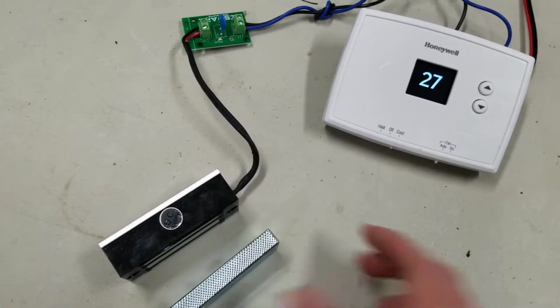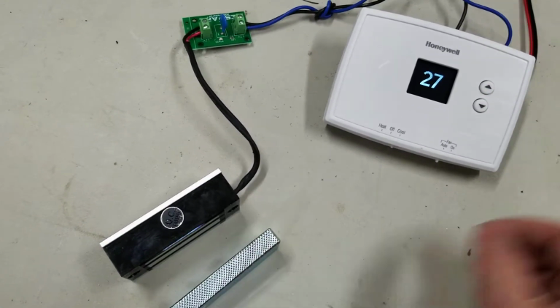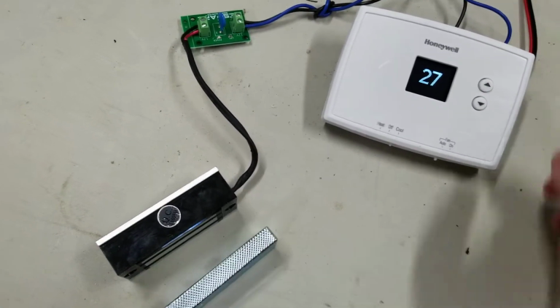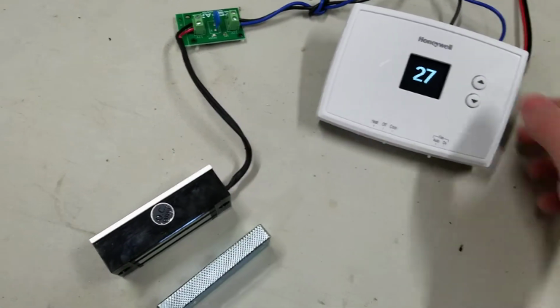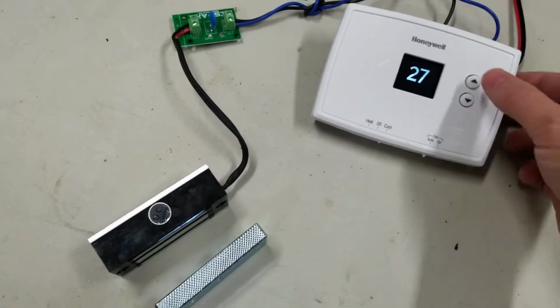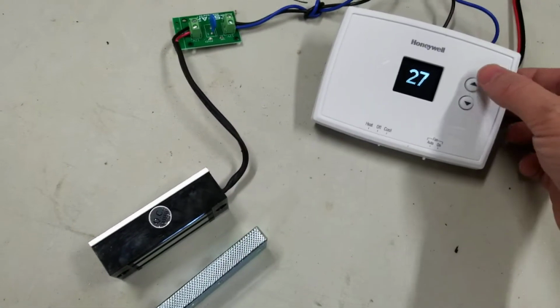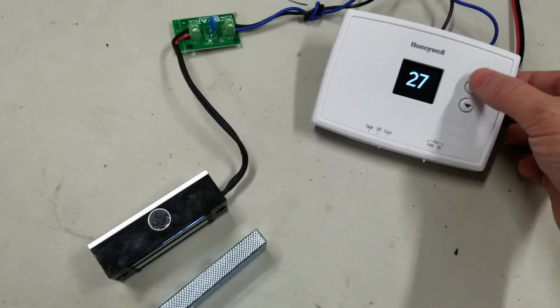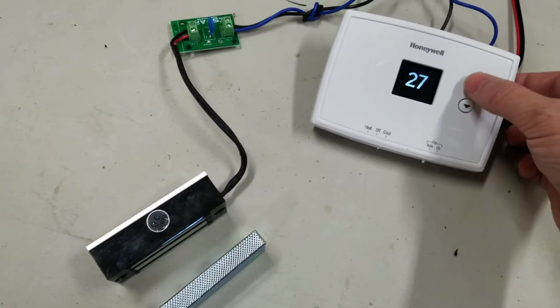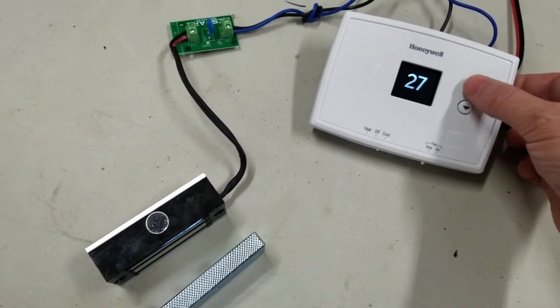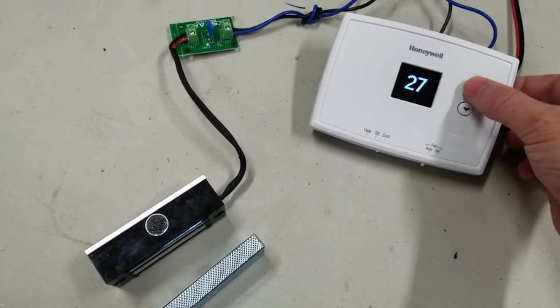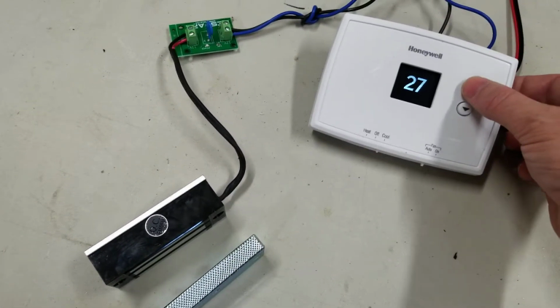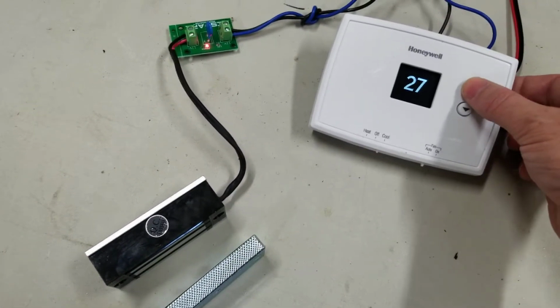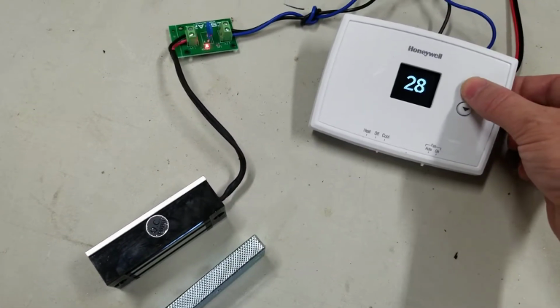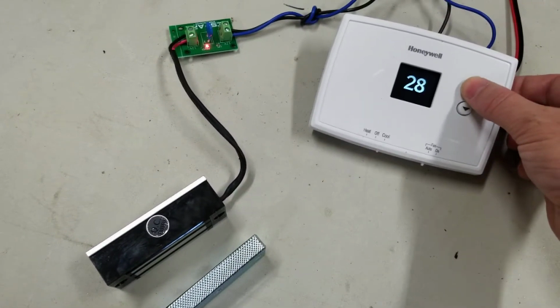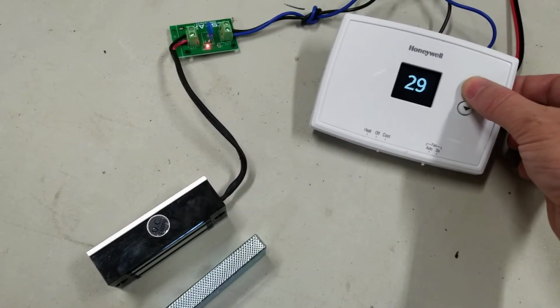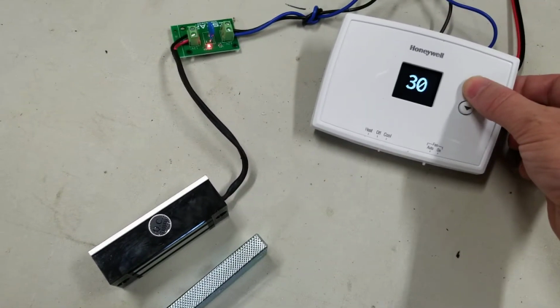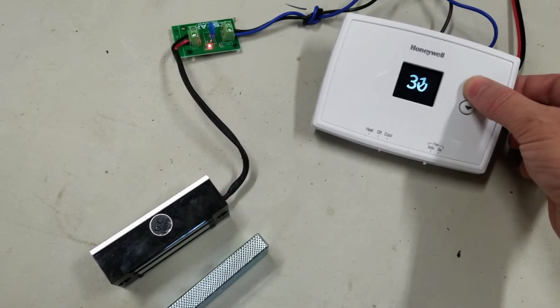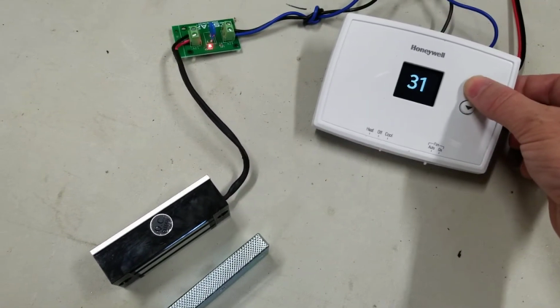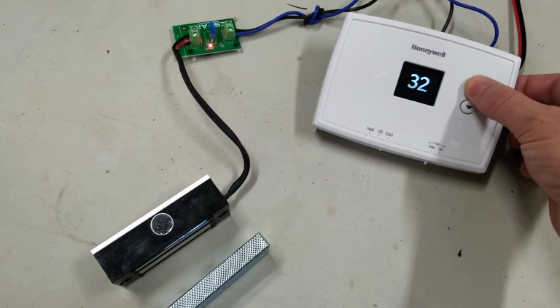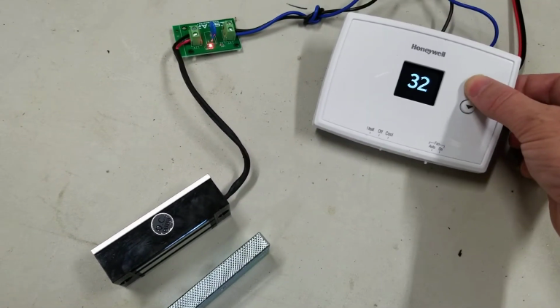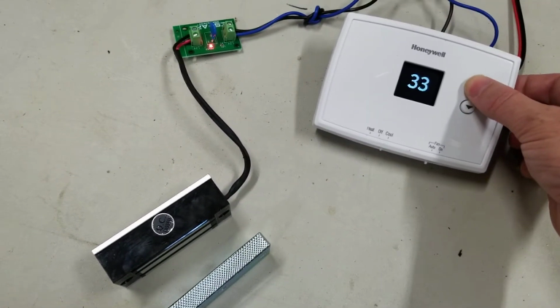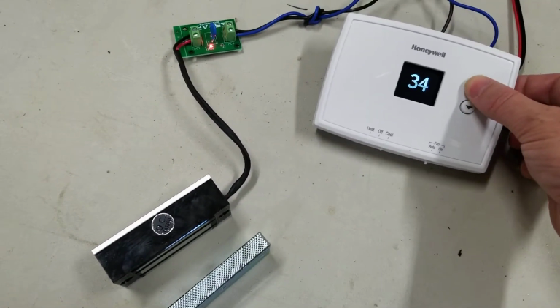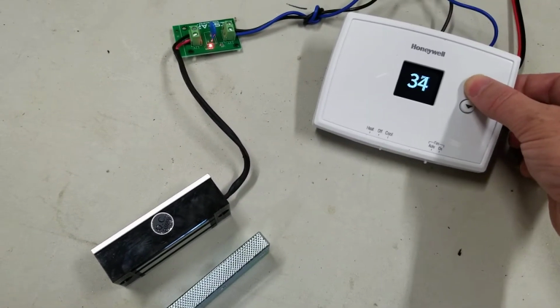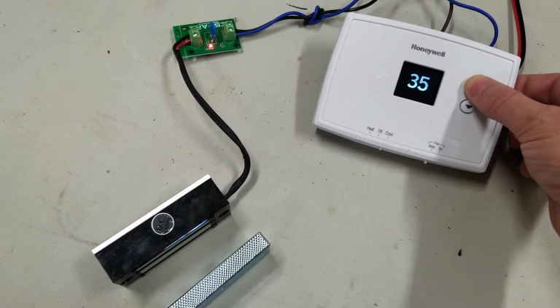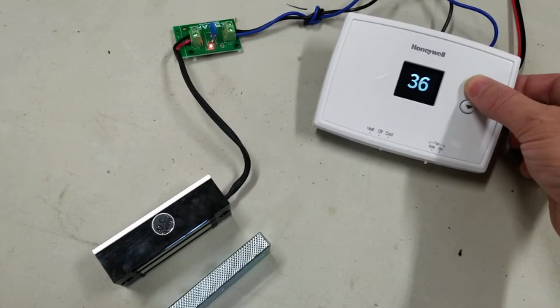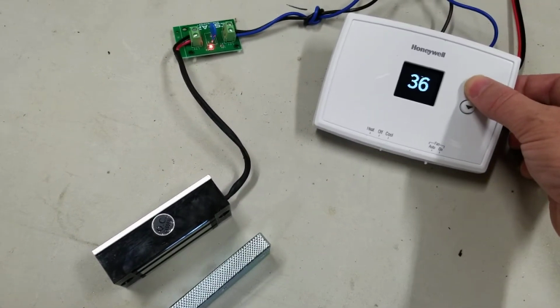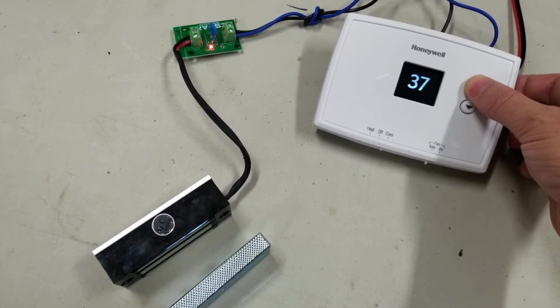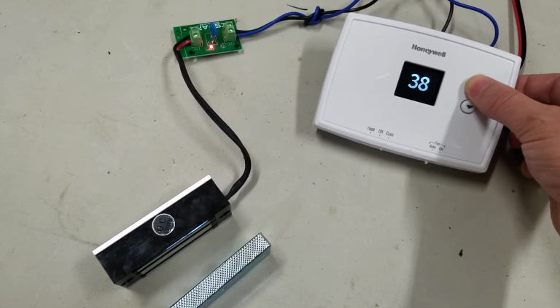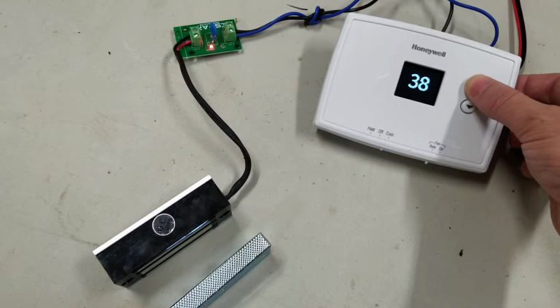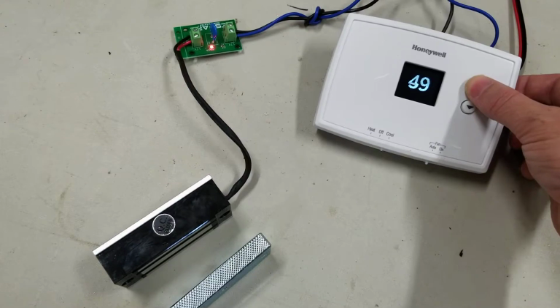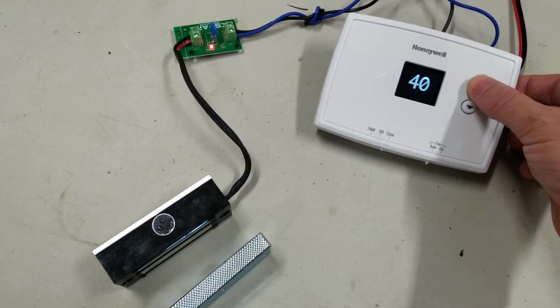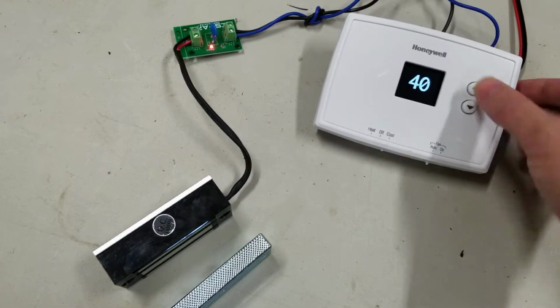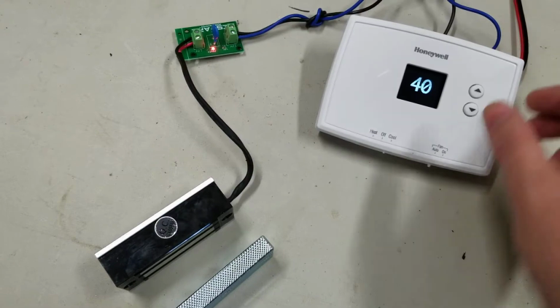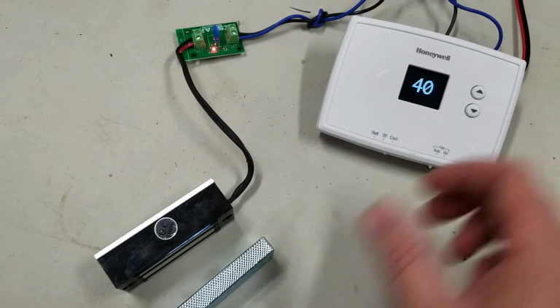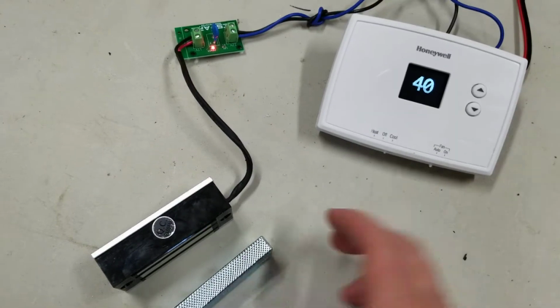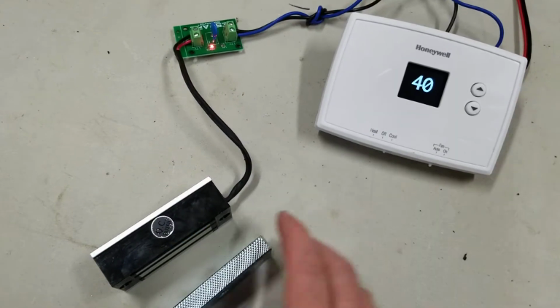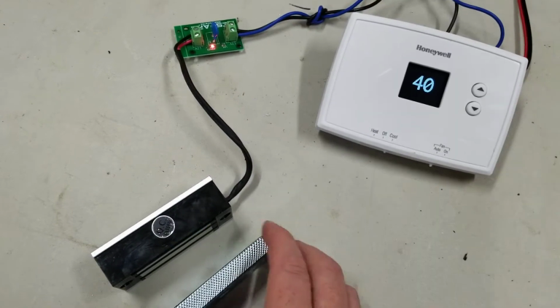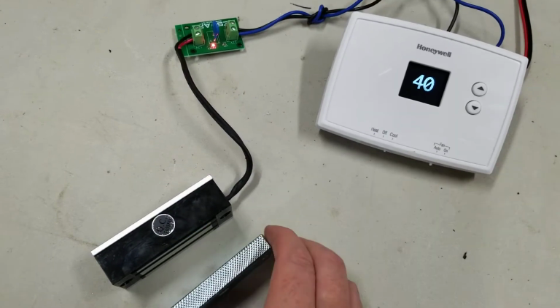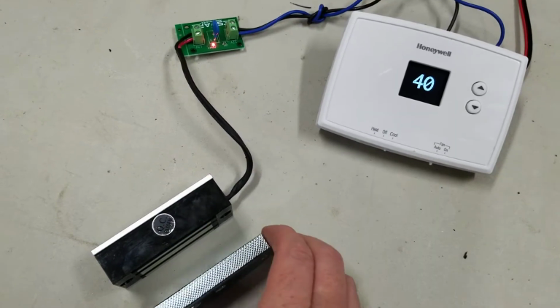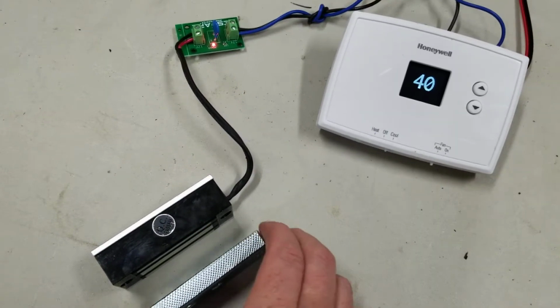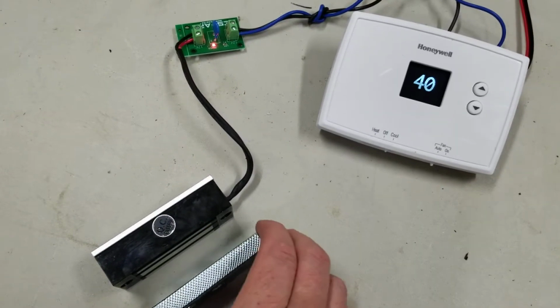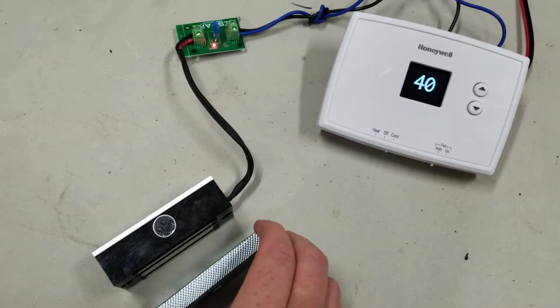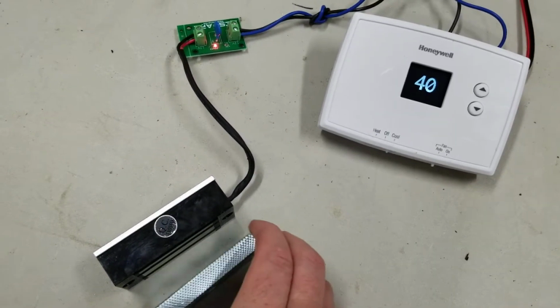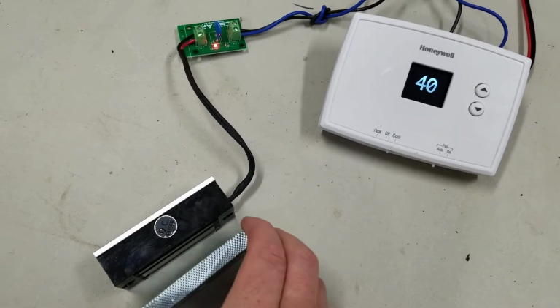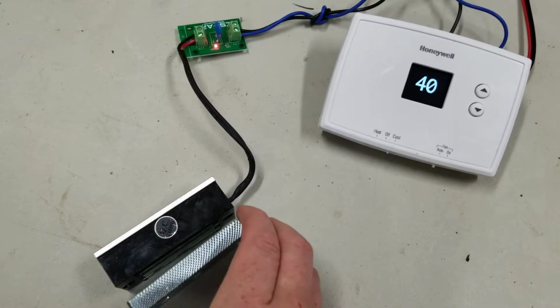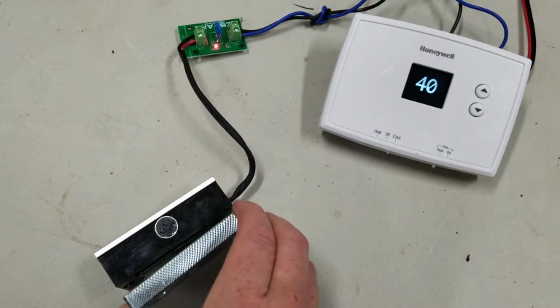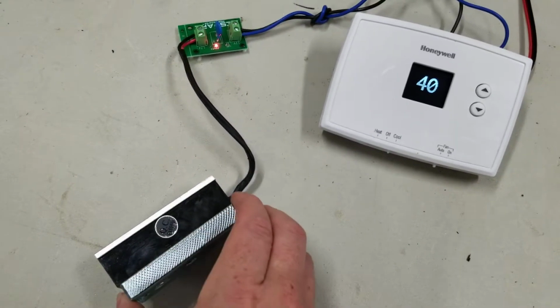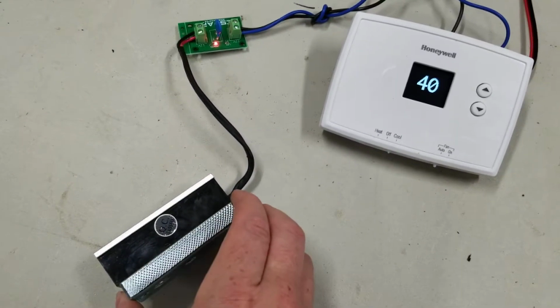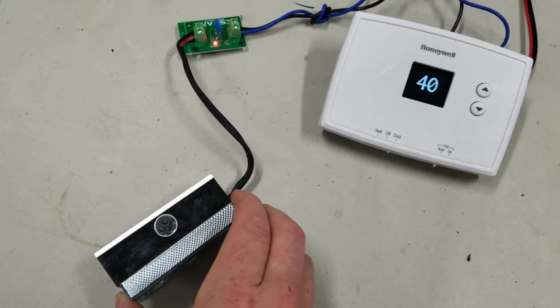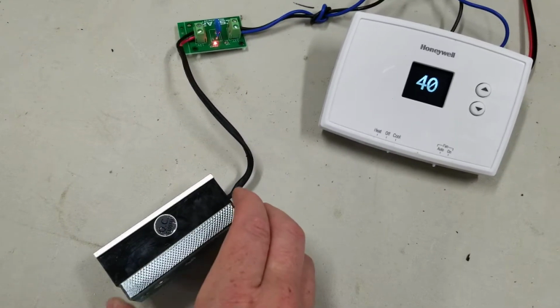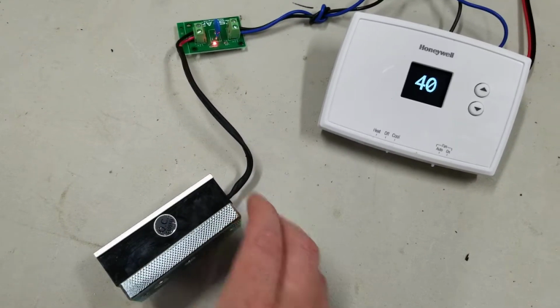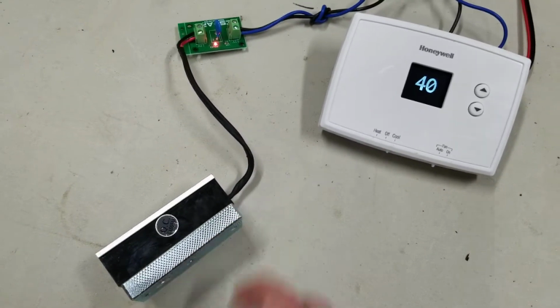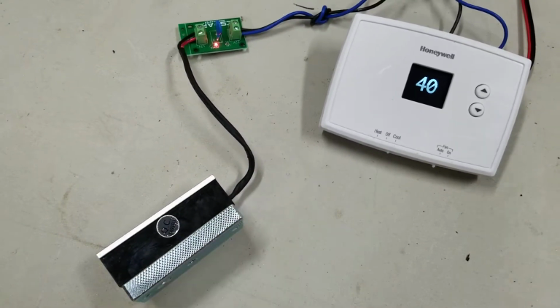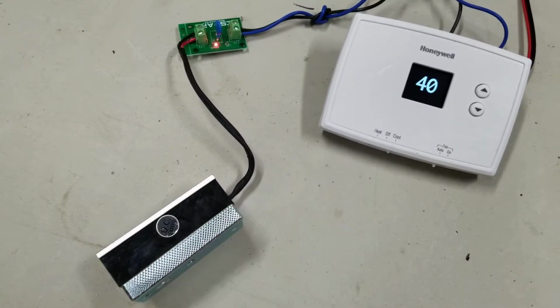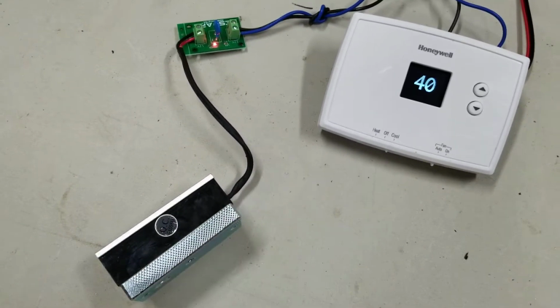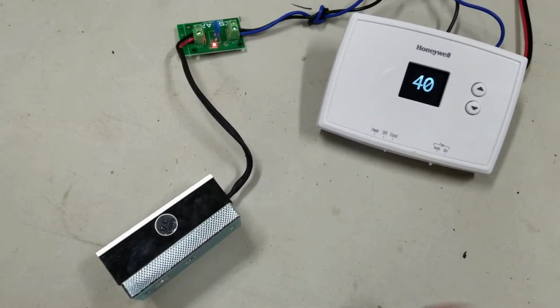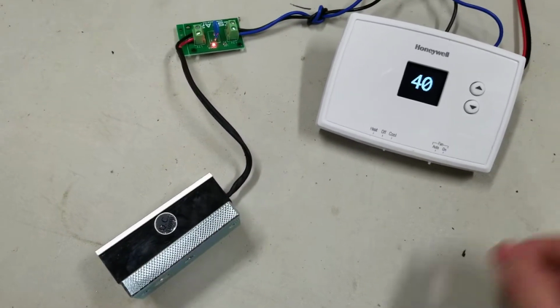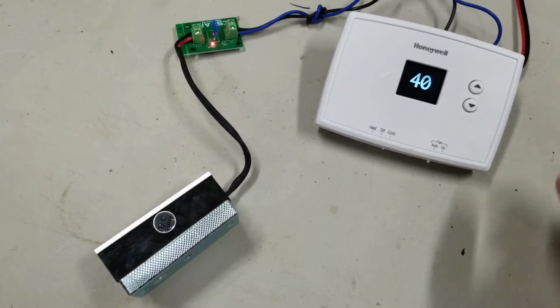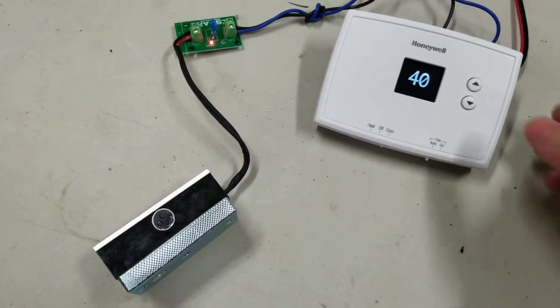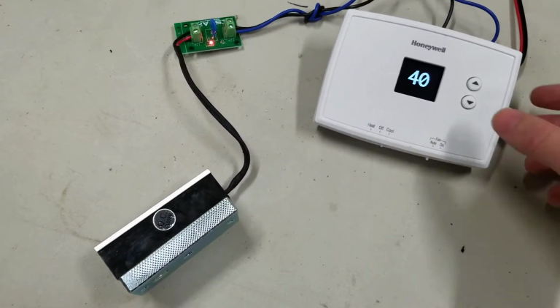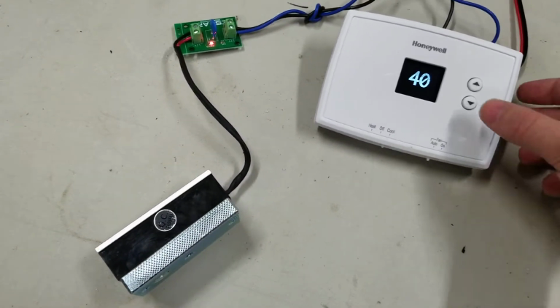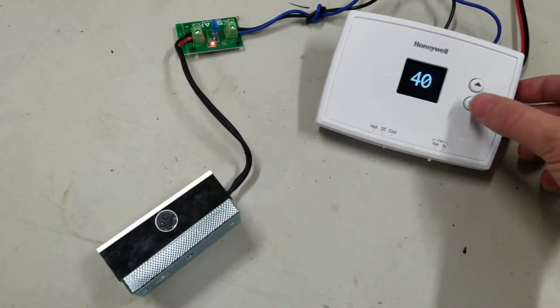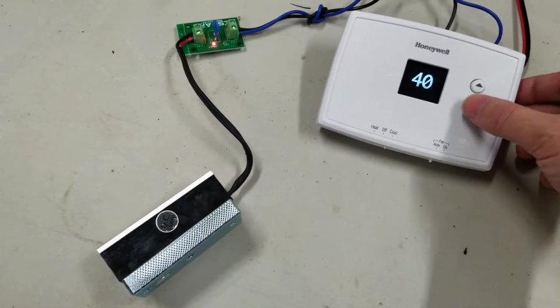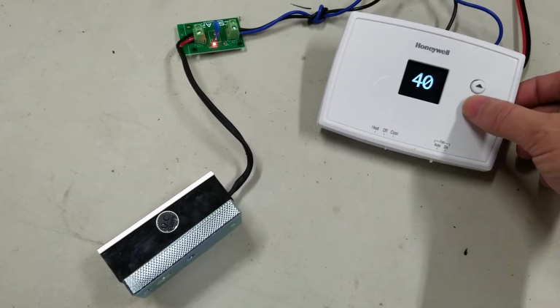And then for reset, you just put it back on whatever number you want and you're good to go.